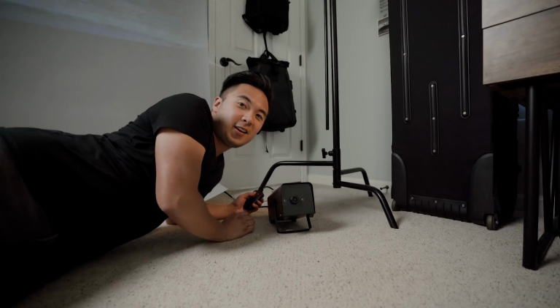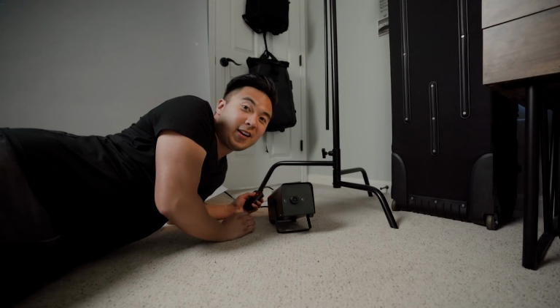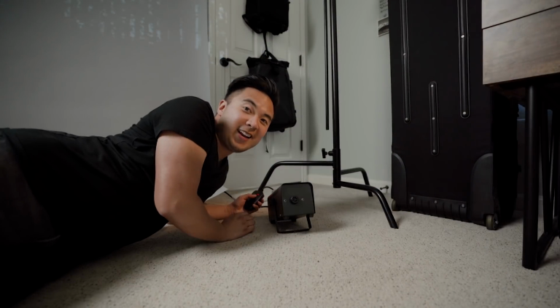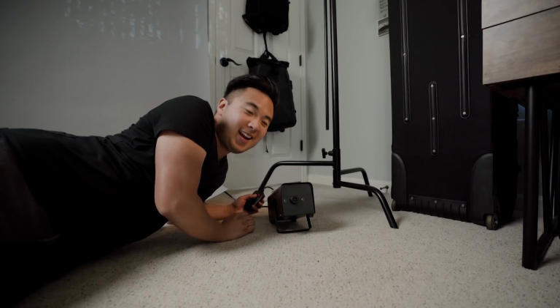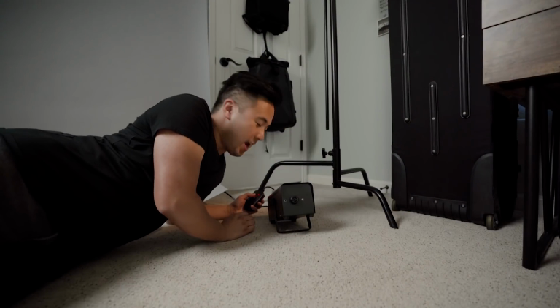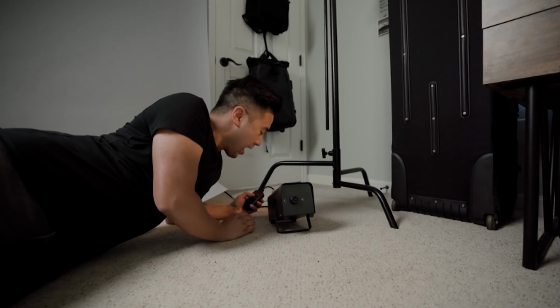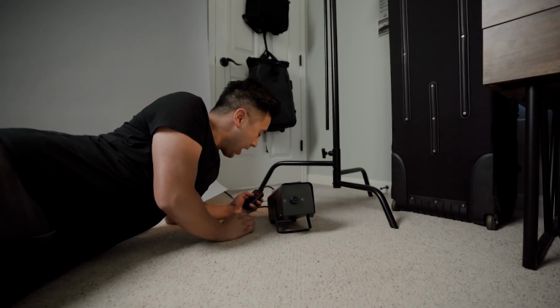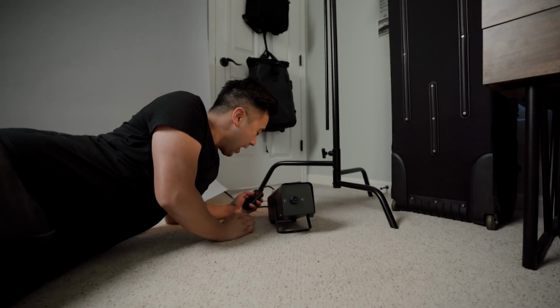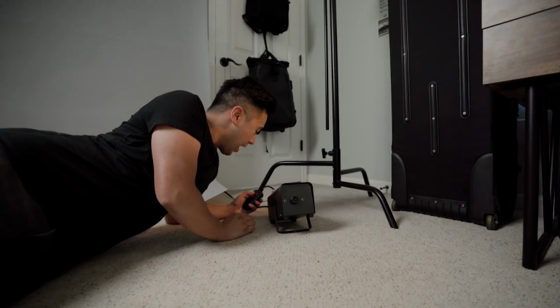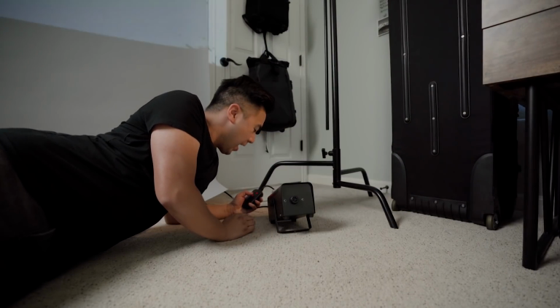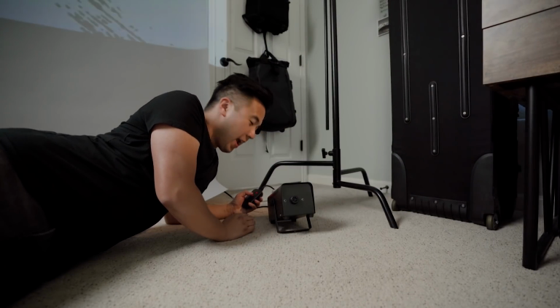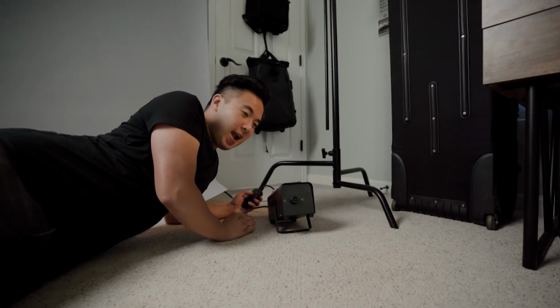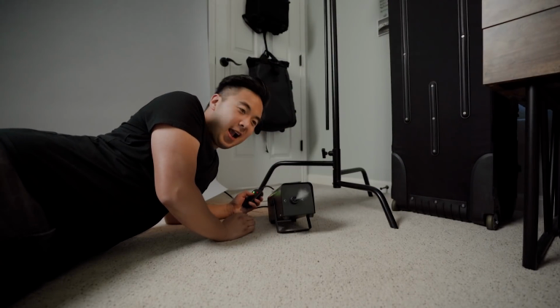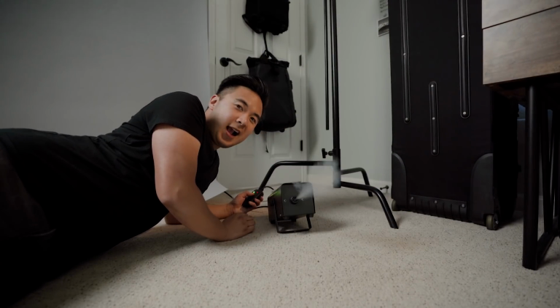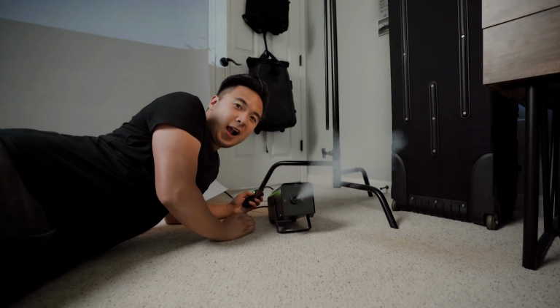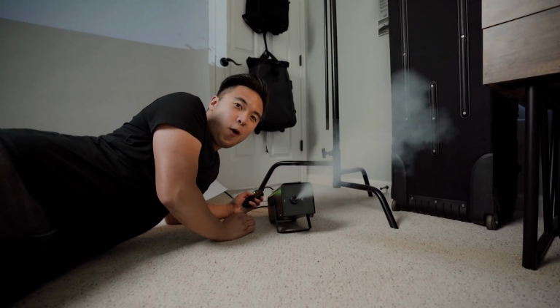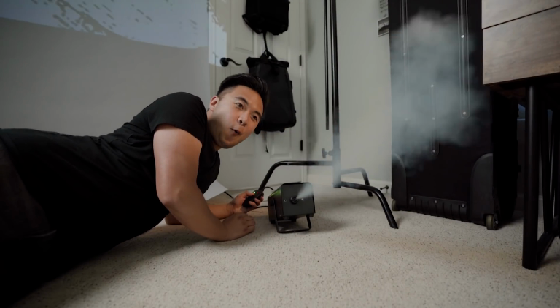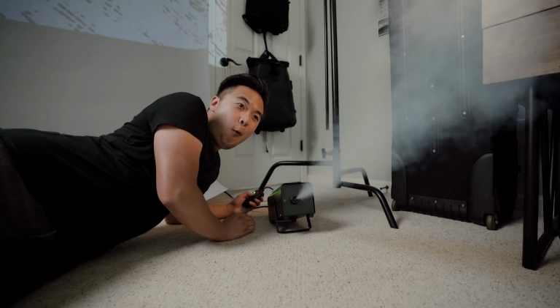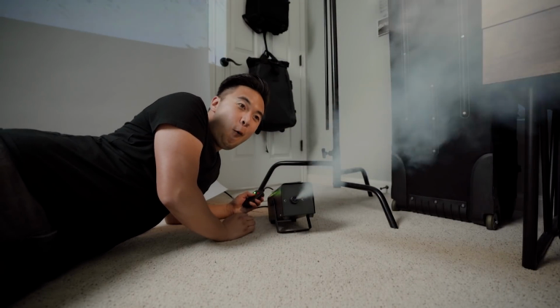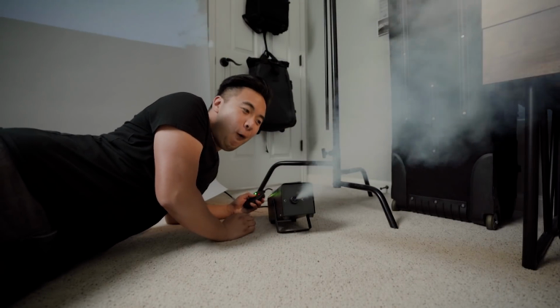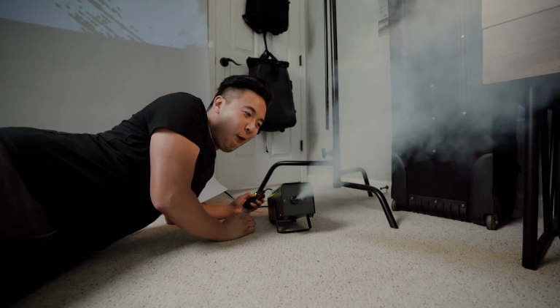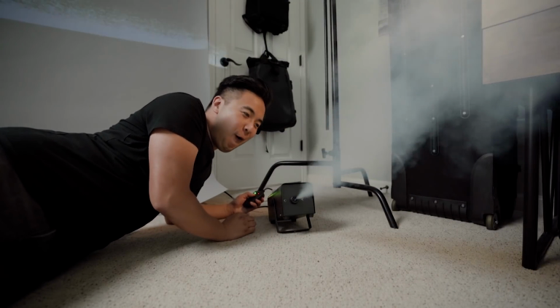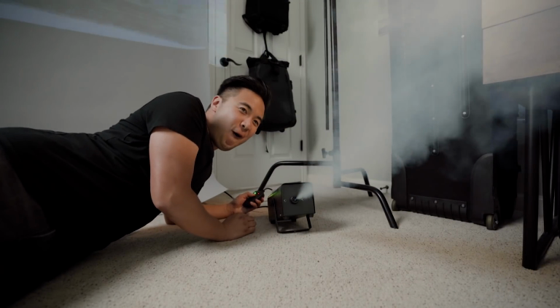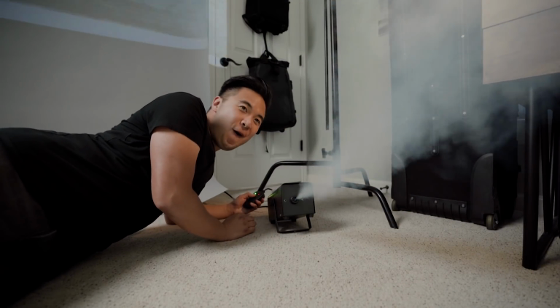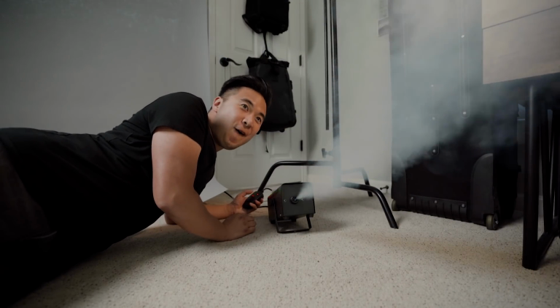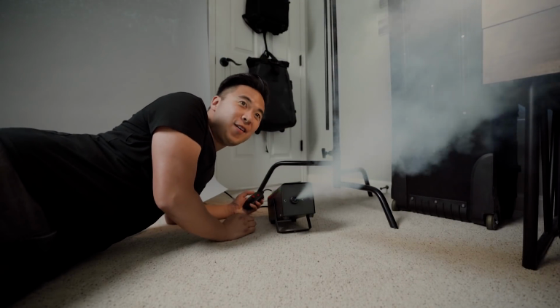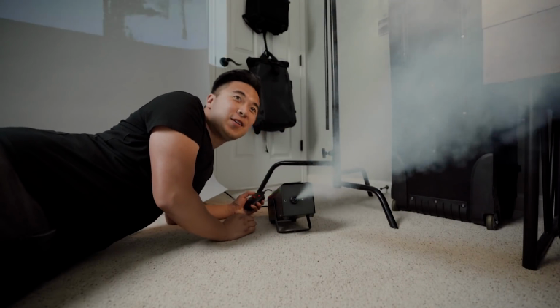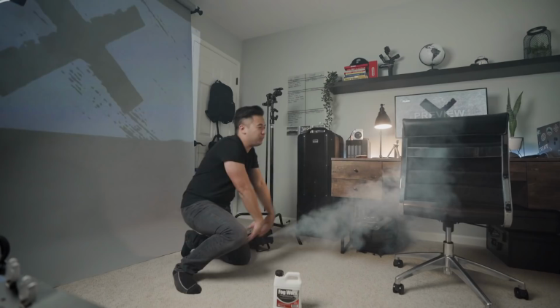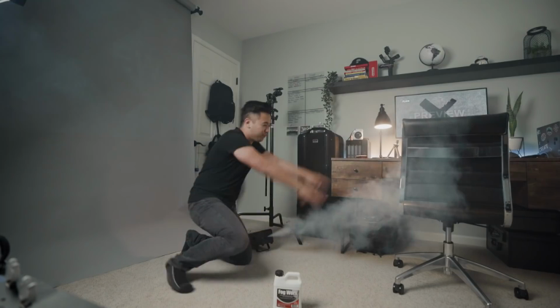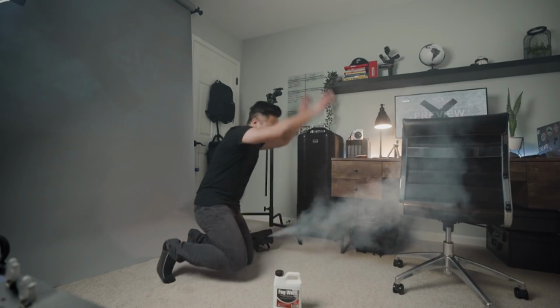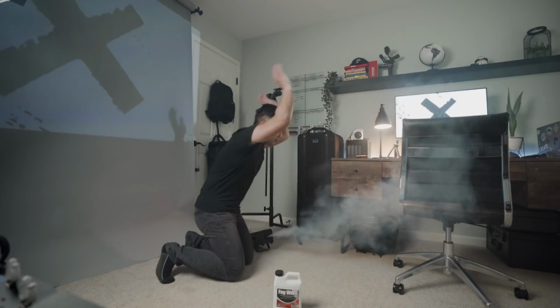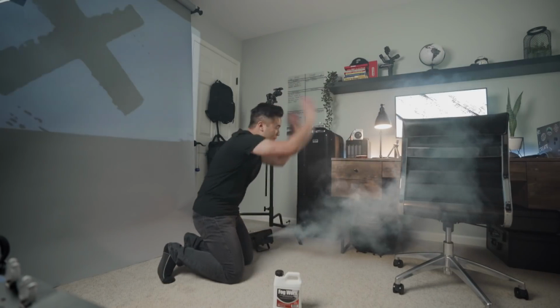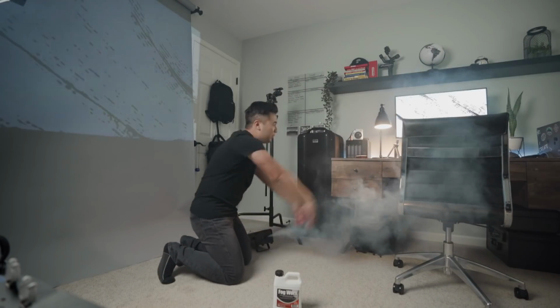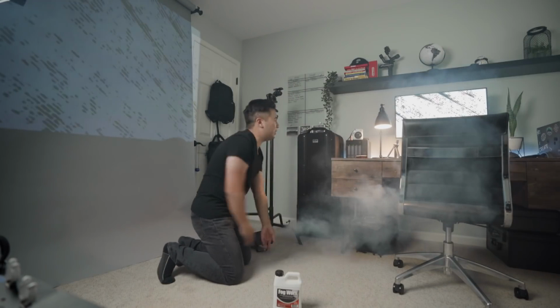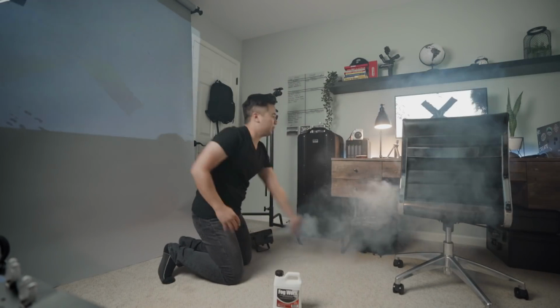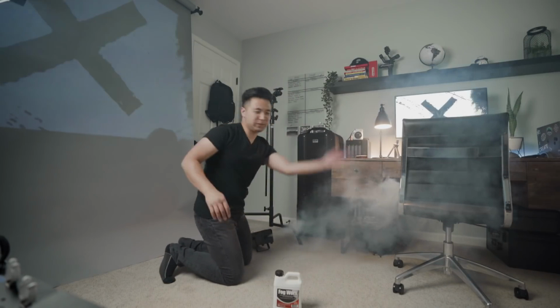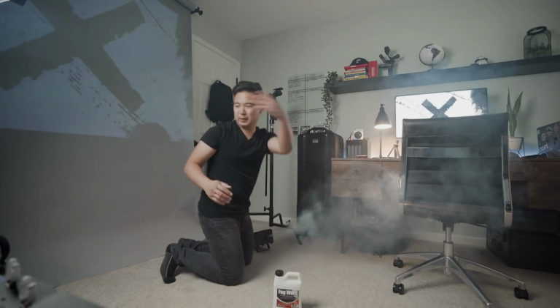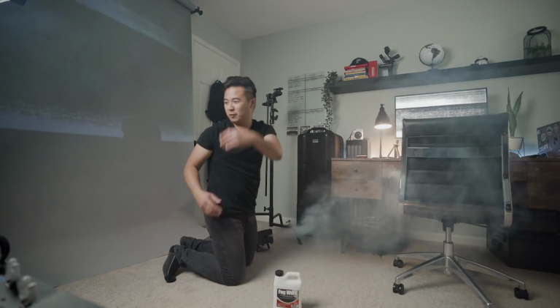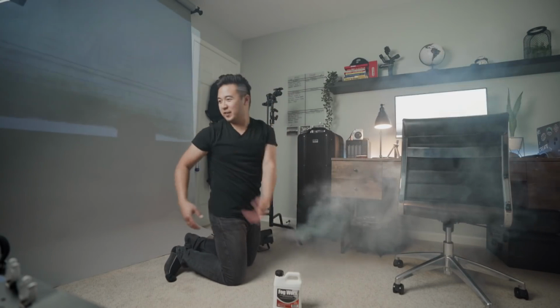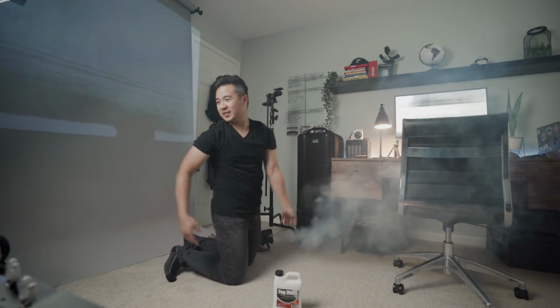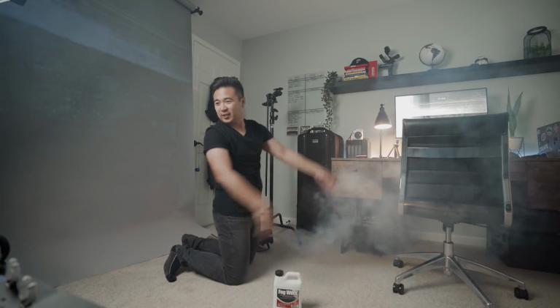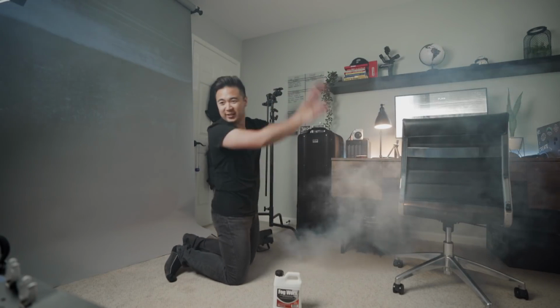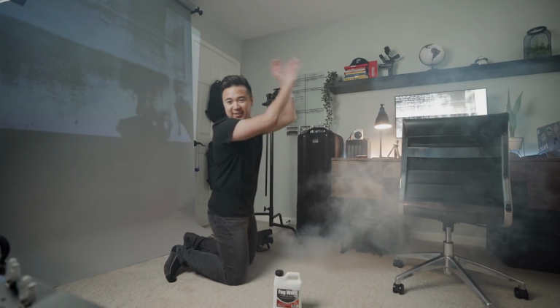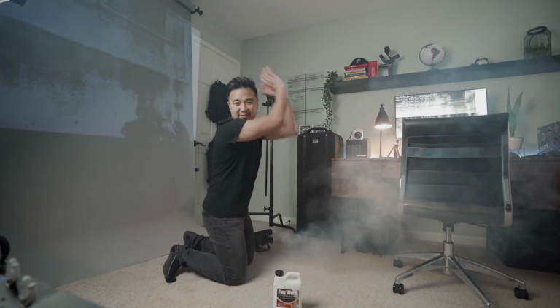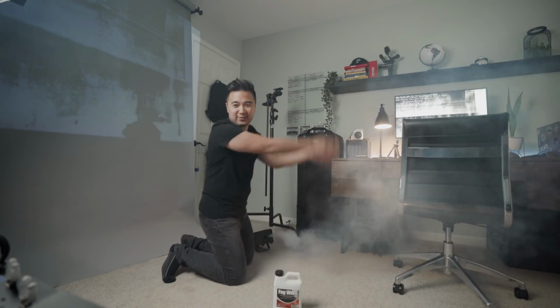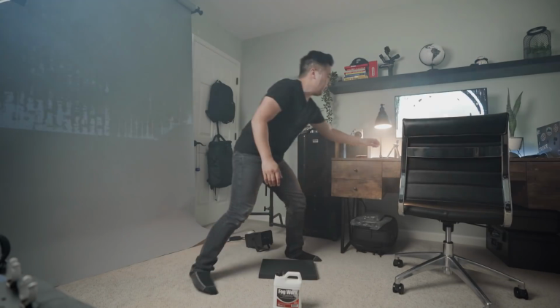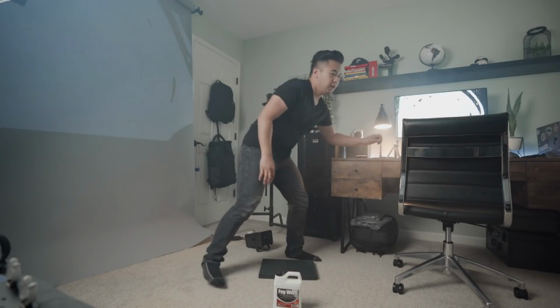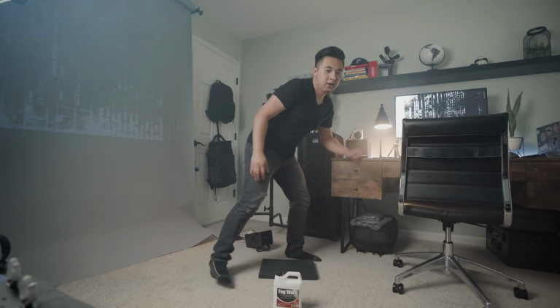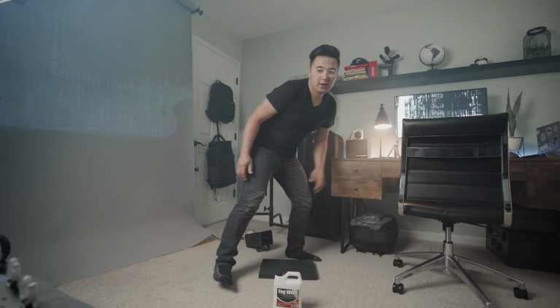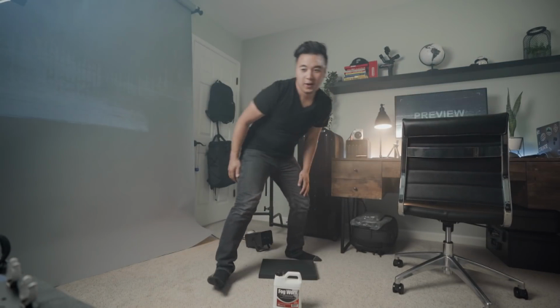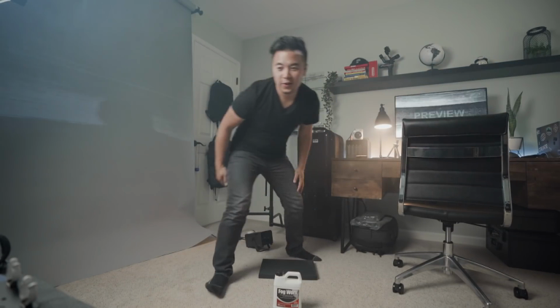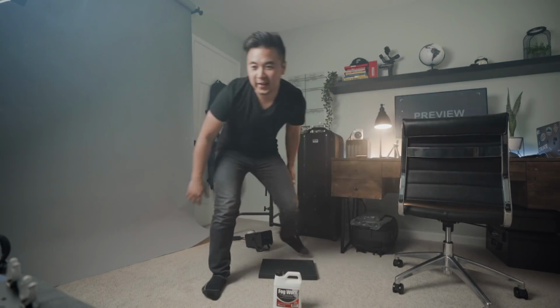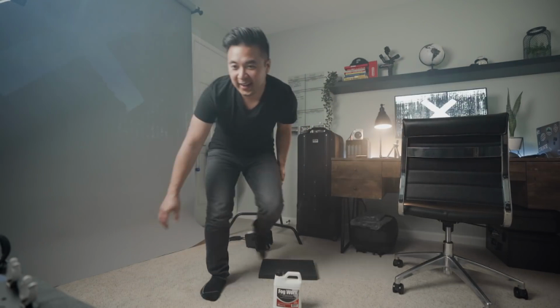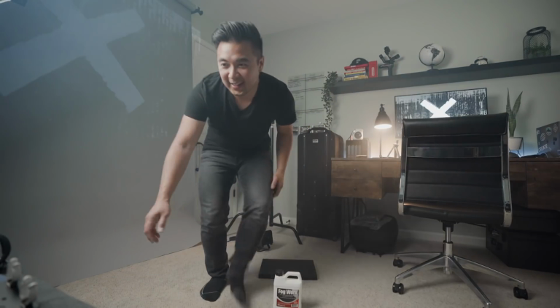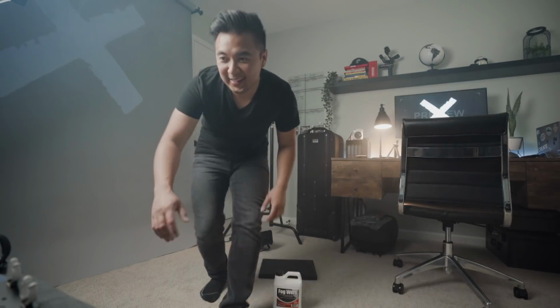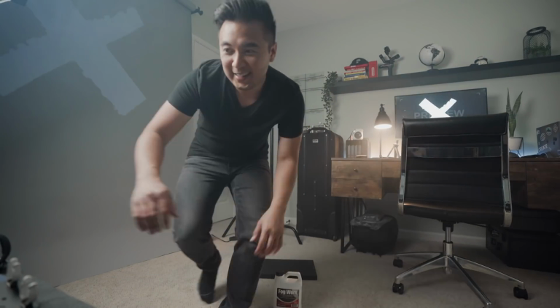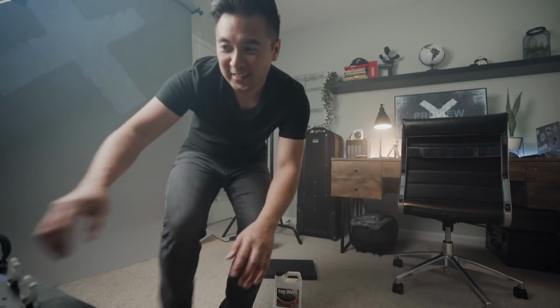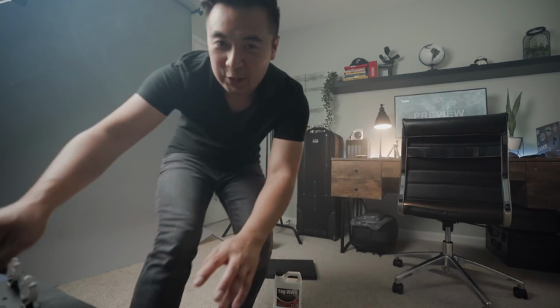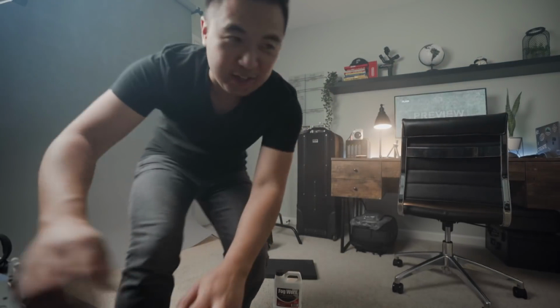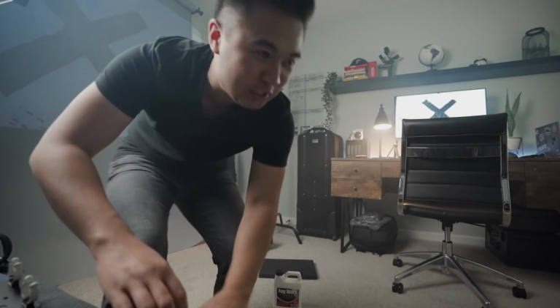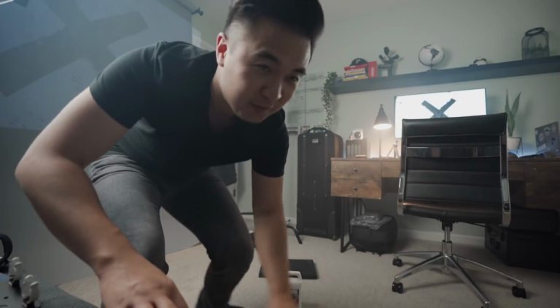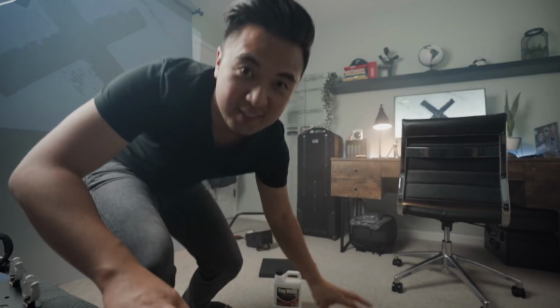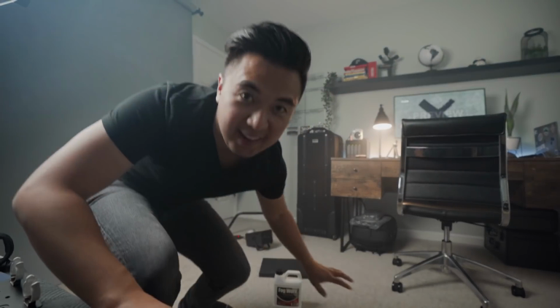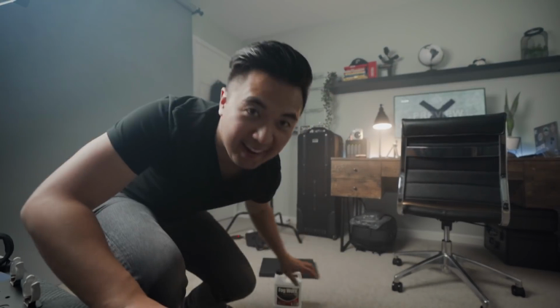I'm gonna use a reflector just to spread the haze around because it's gonna make for a really cool effect. Where's my reflector? Okay, let's go ahead and shoot this thing.